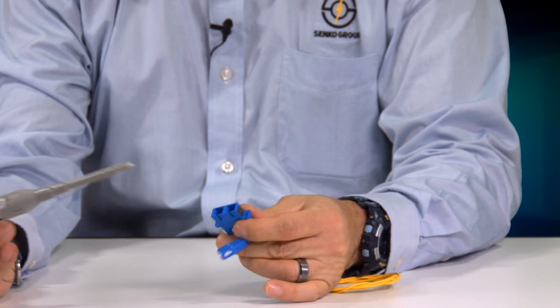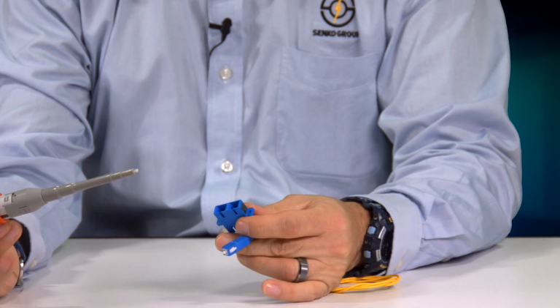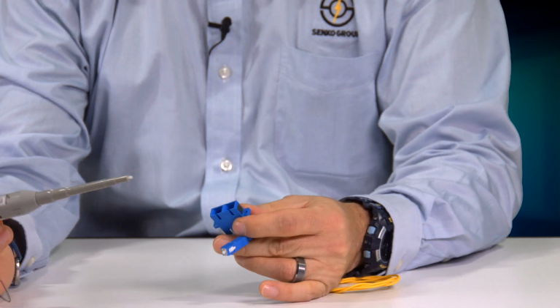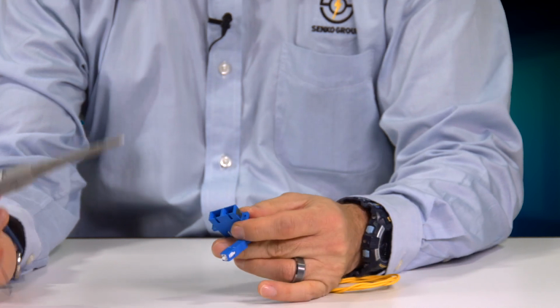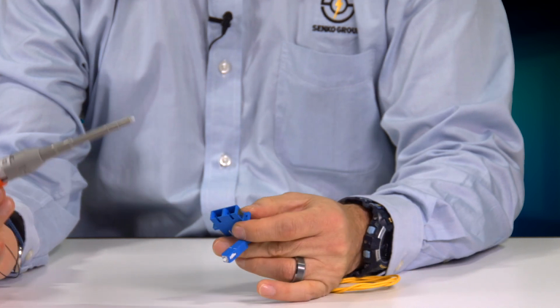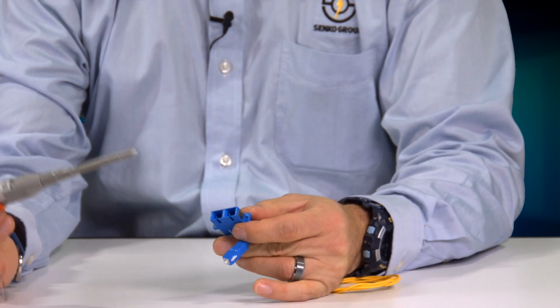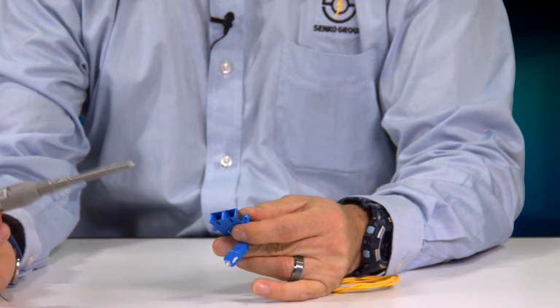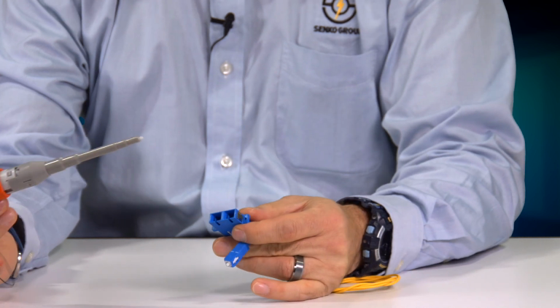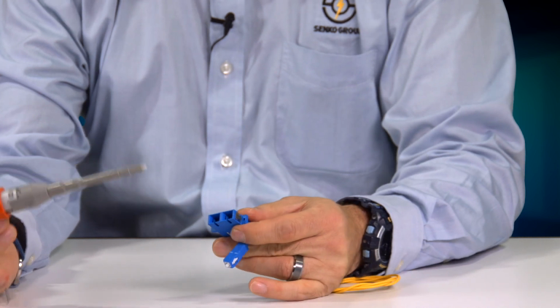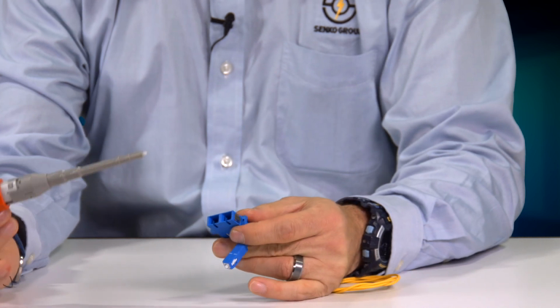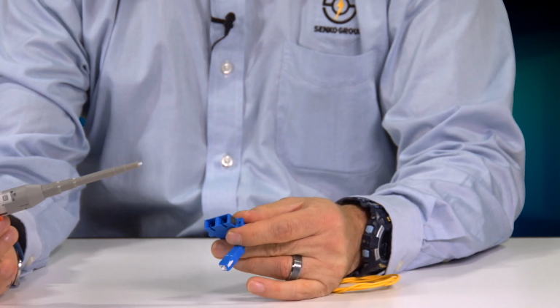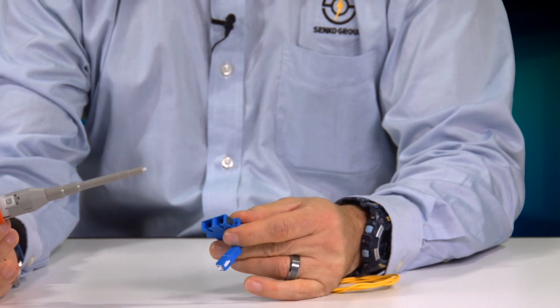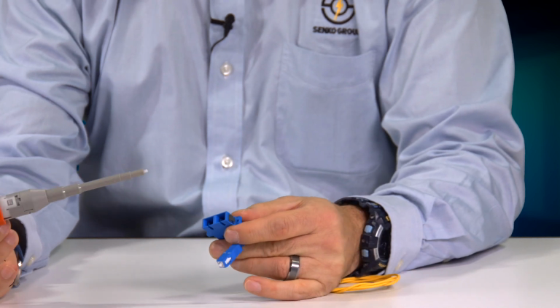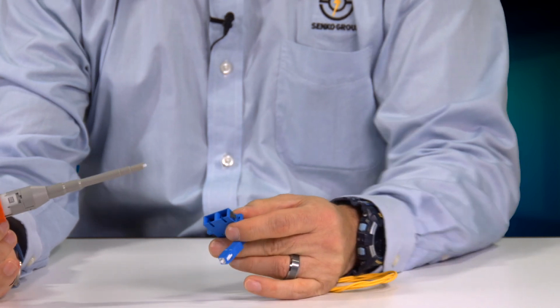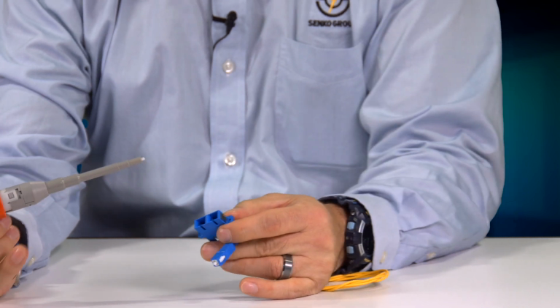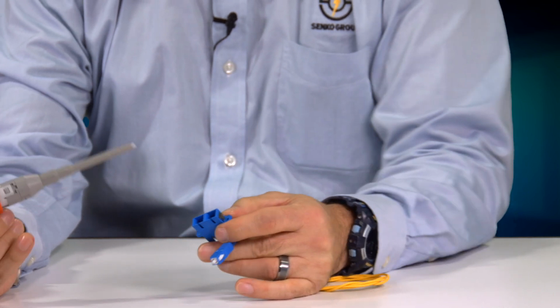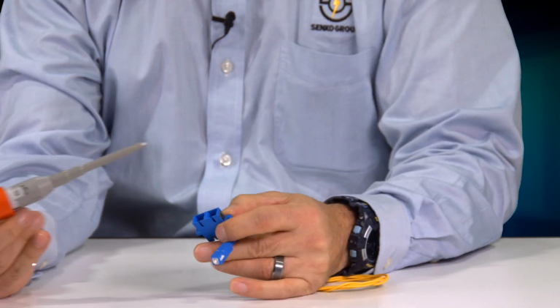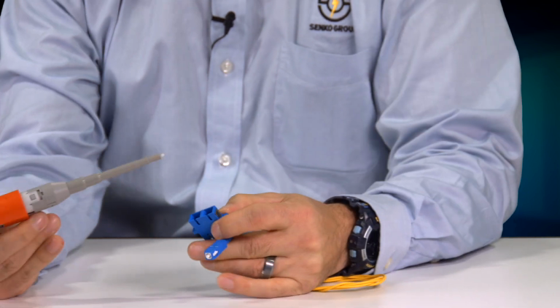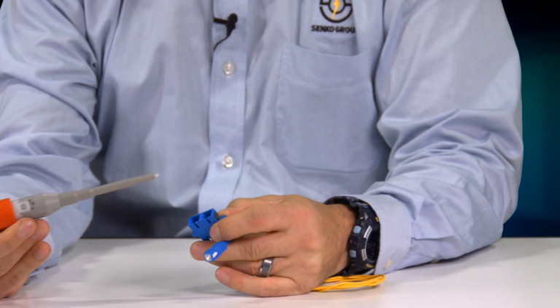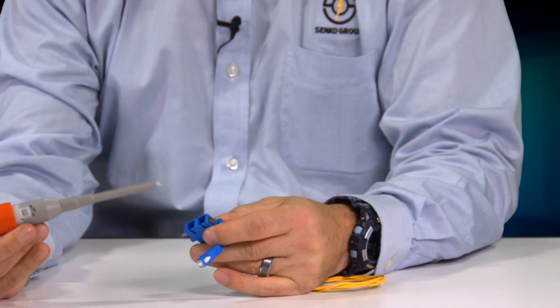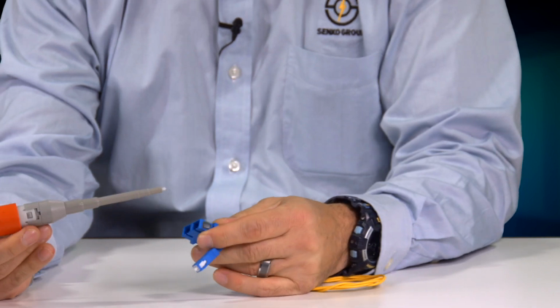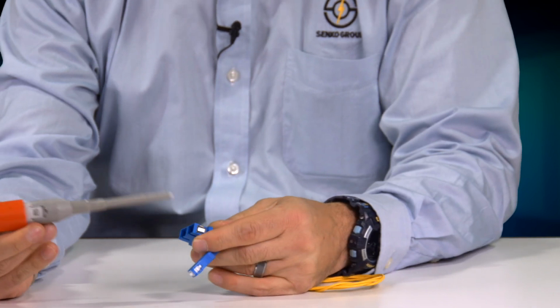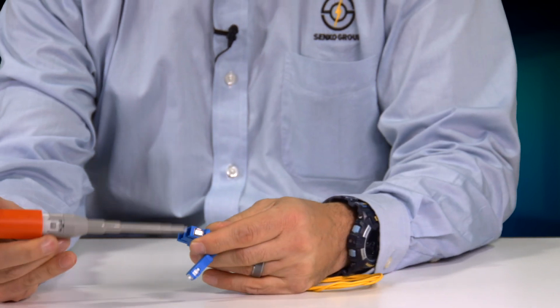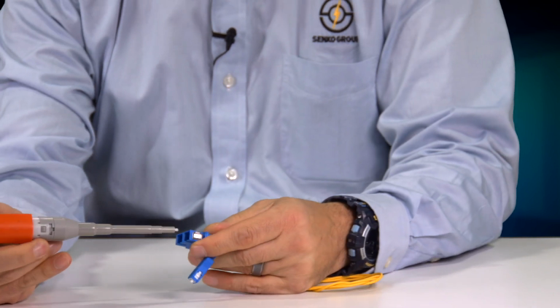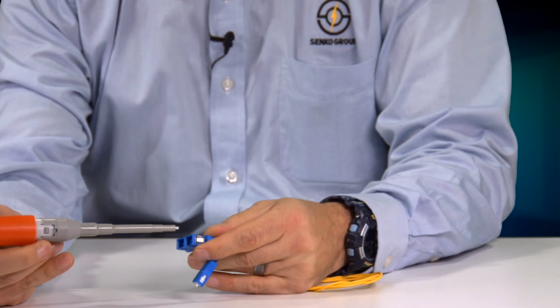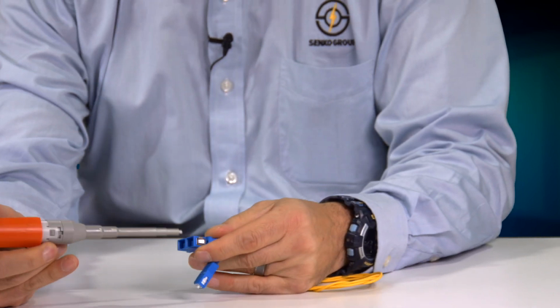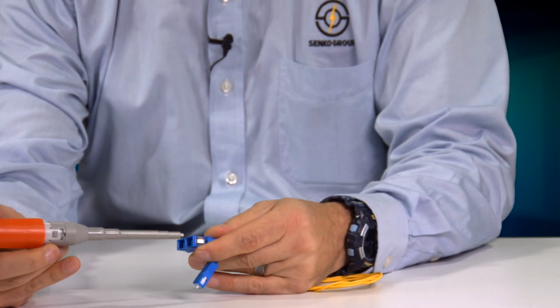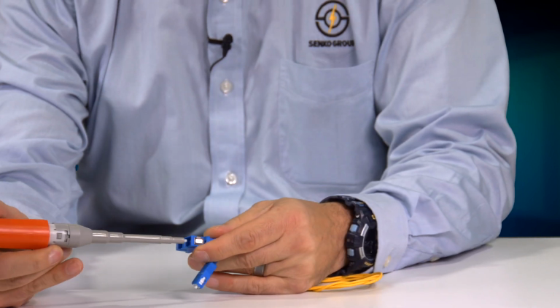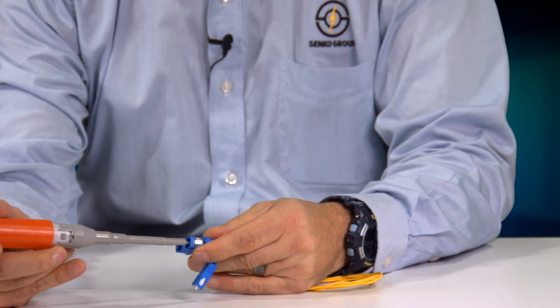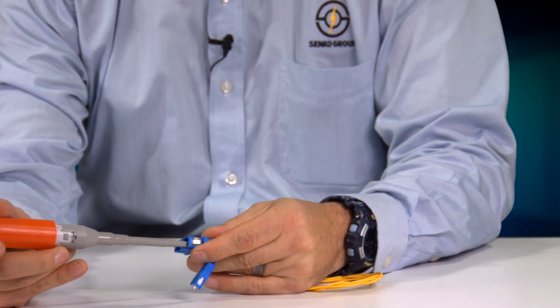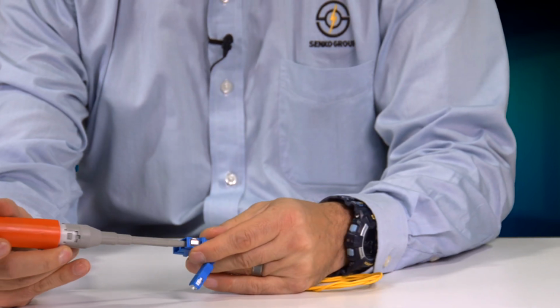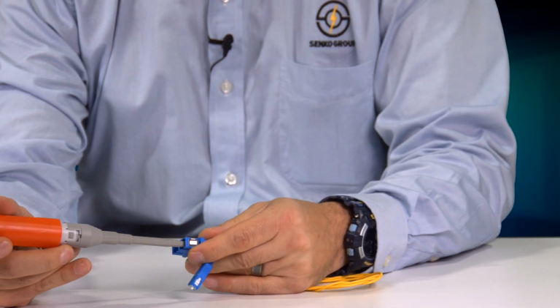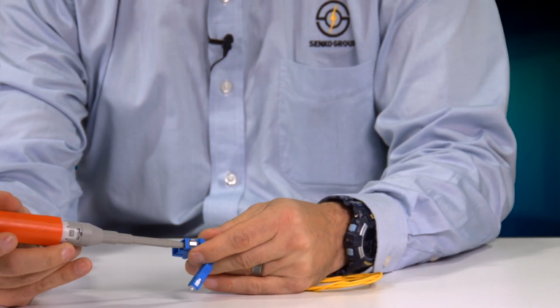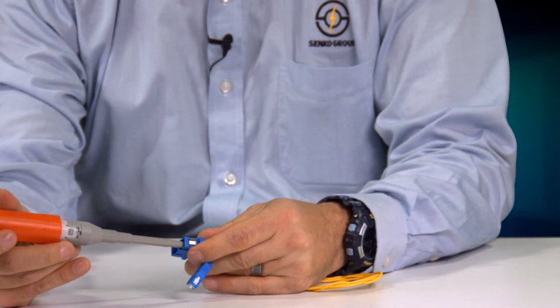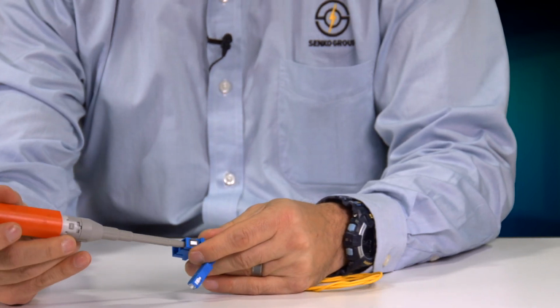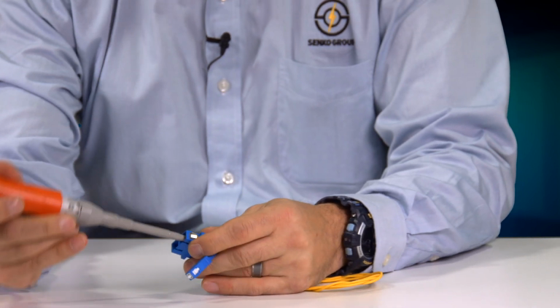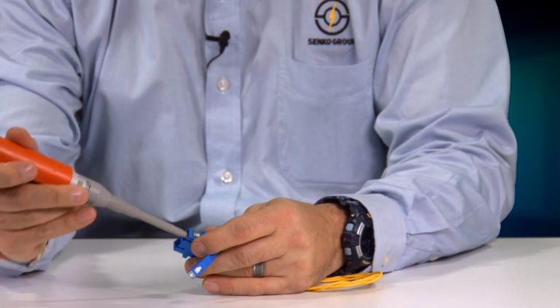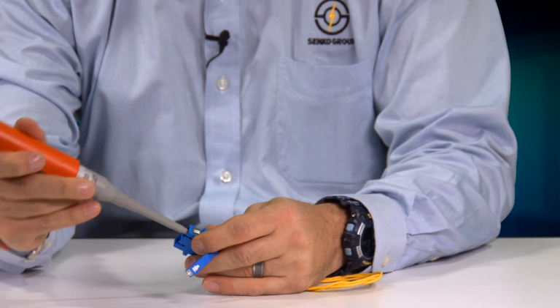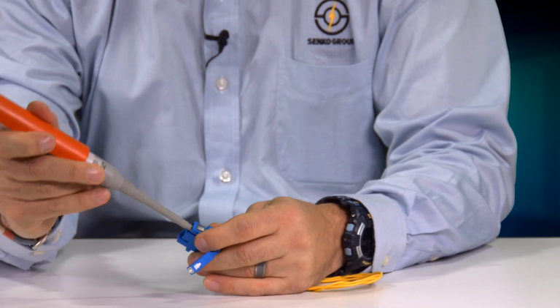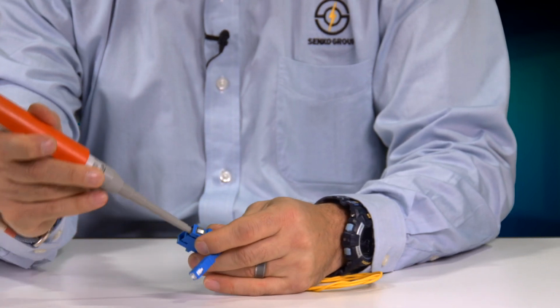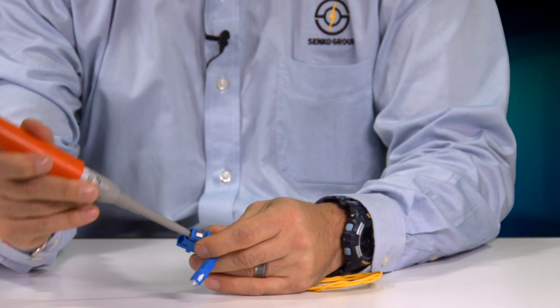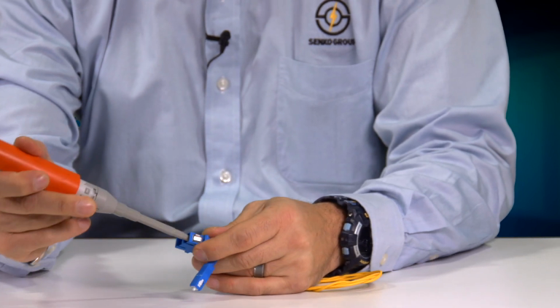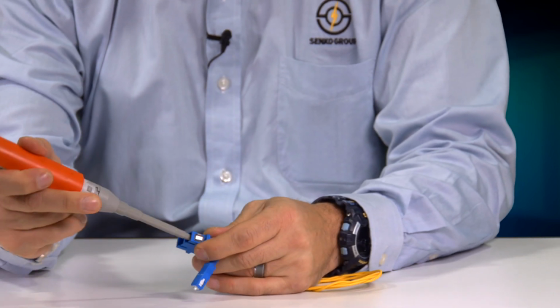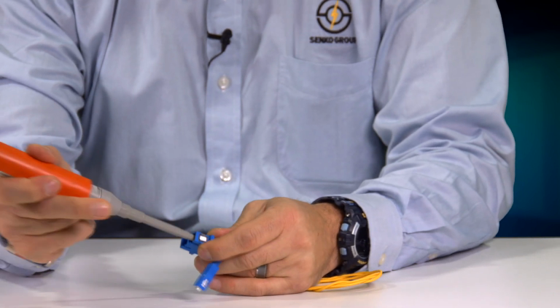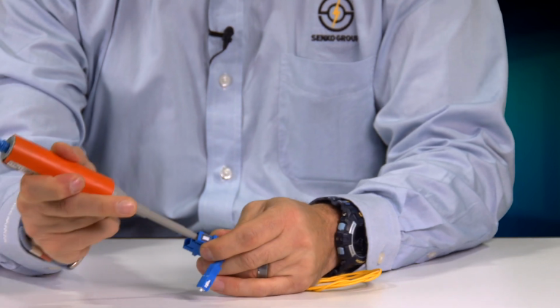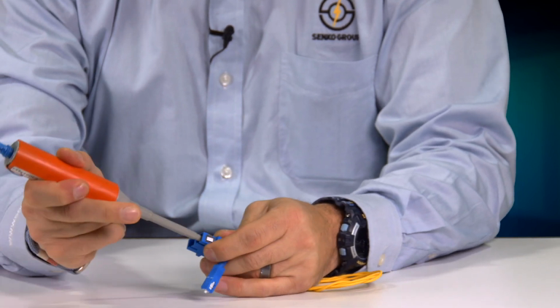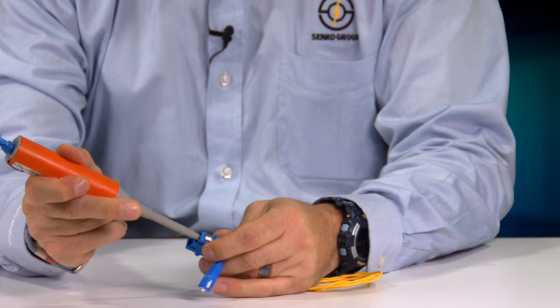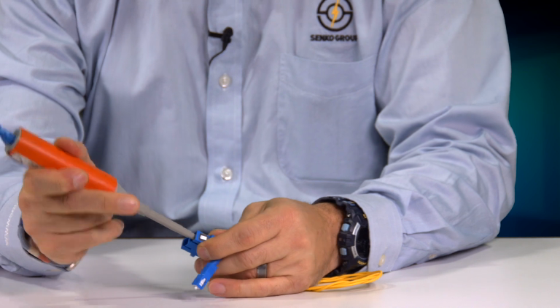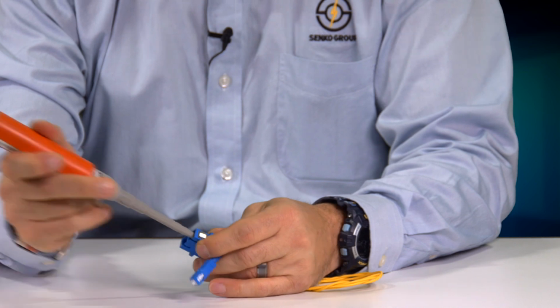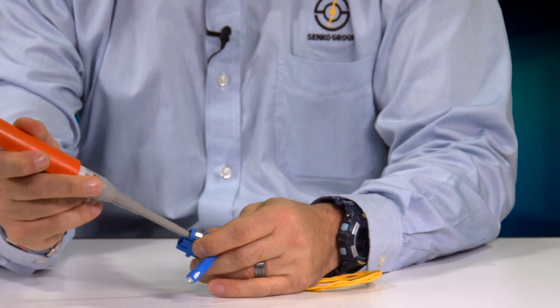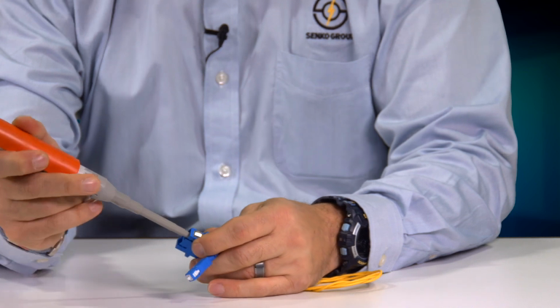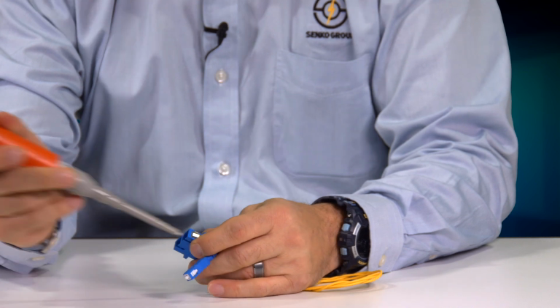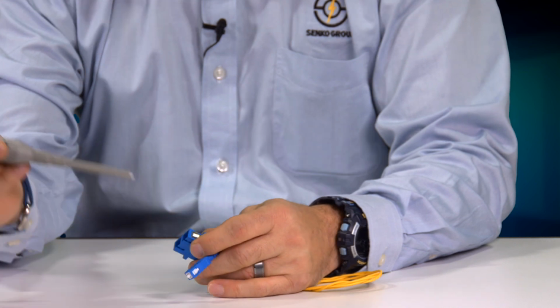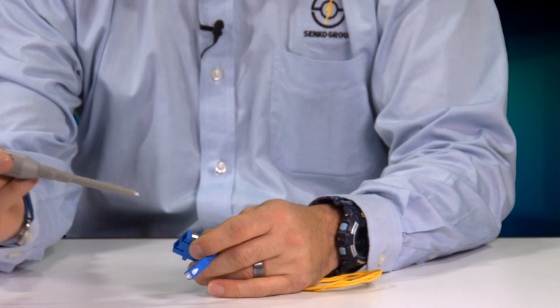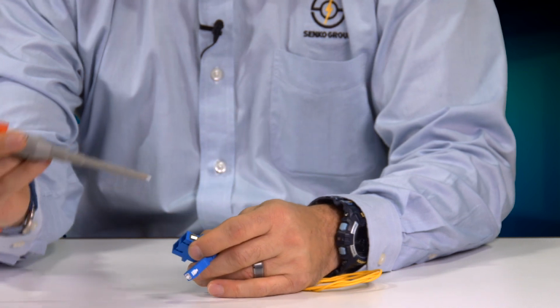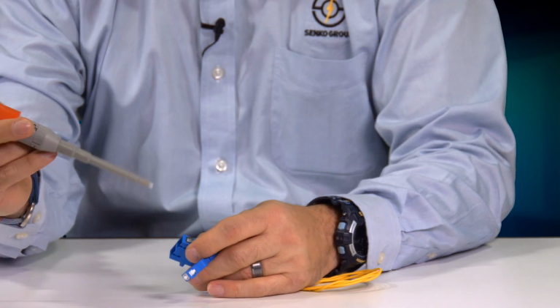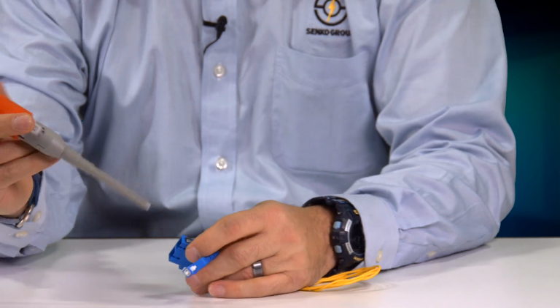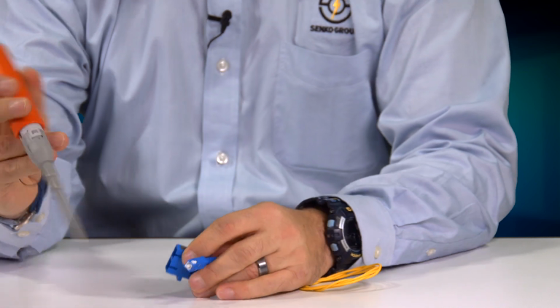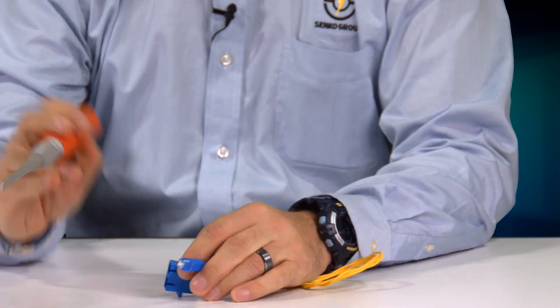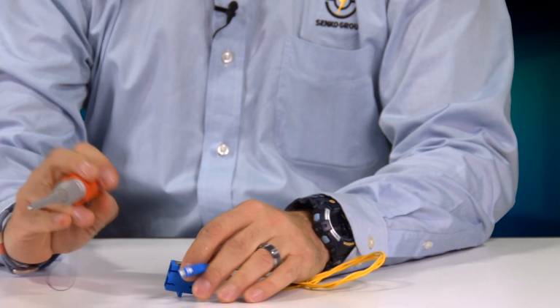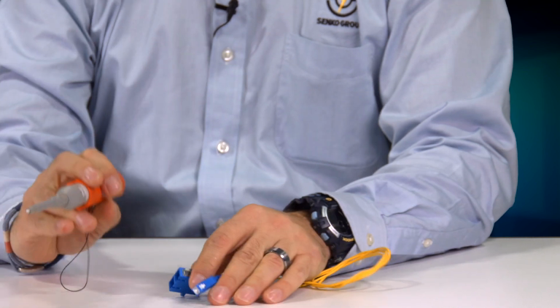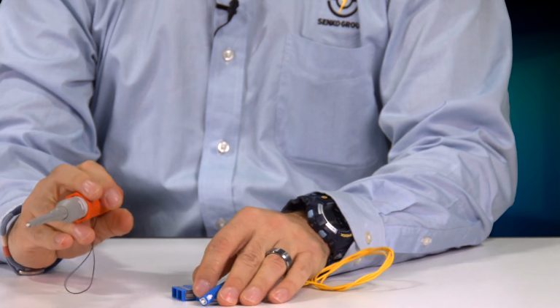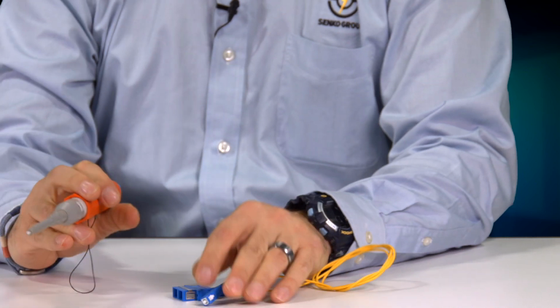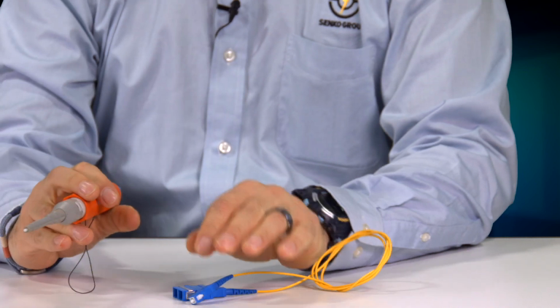So you always want to make sure you clean both ends of a connector pair. In this case, we just put it in, give it a push, and we're all set.